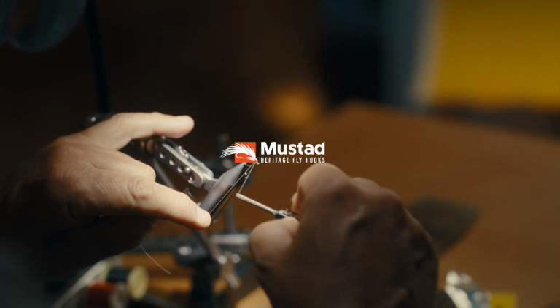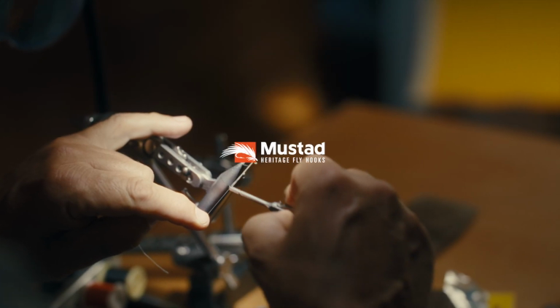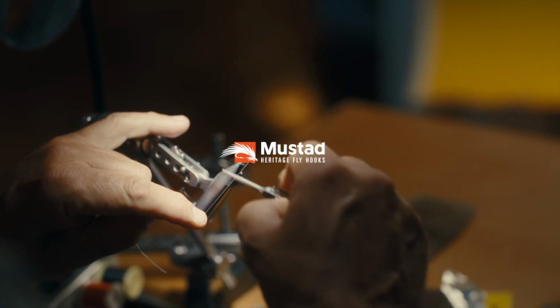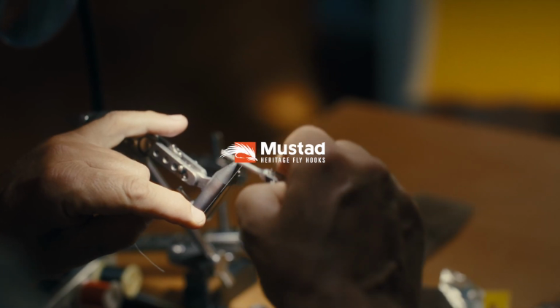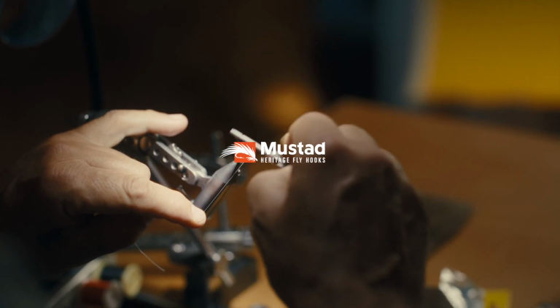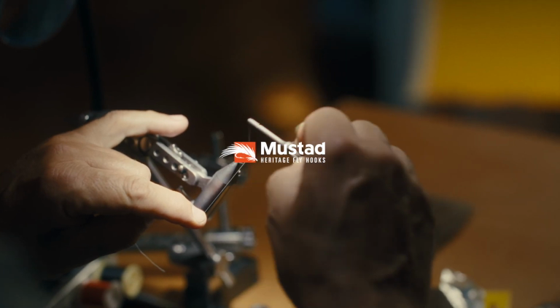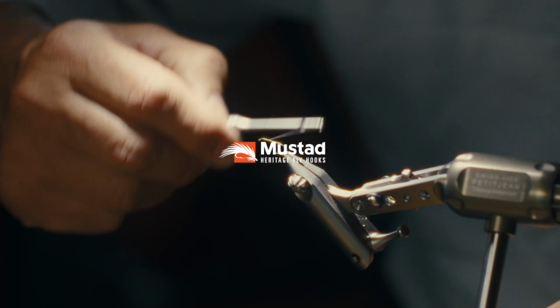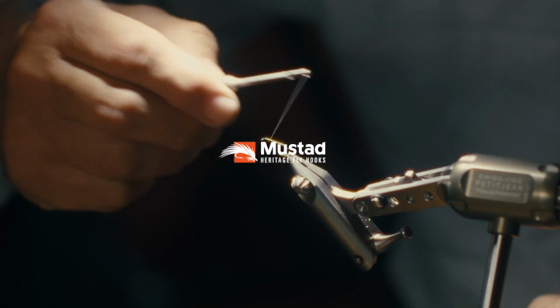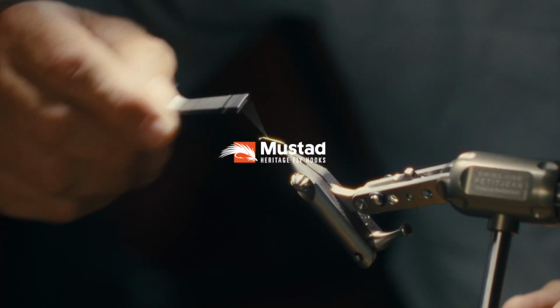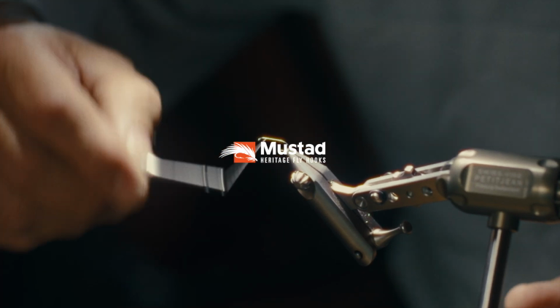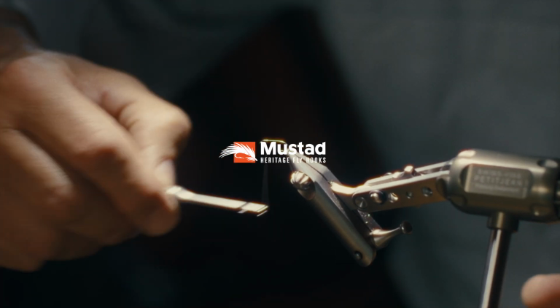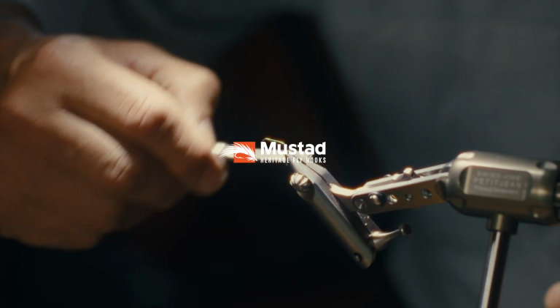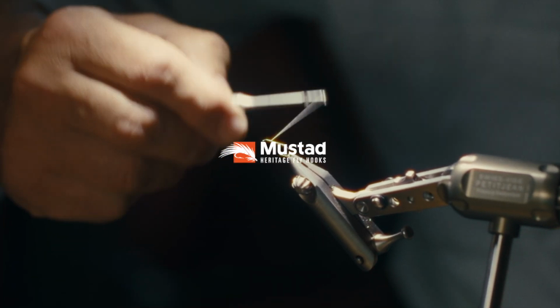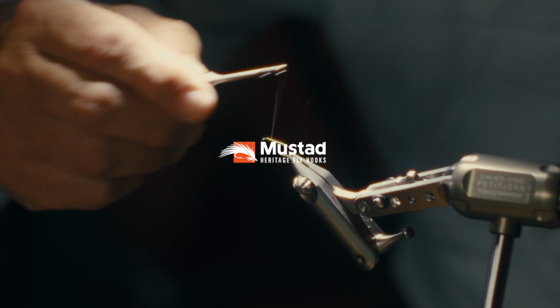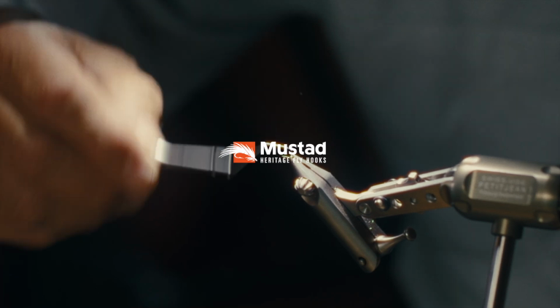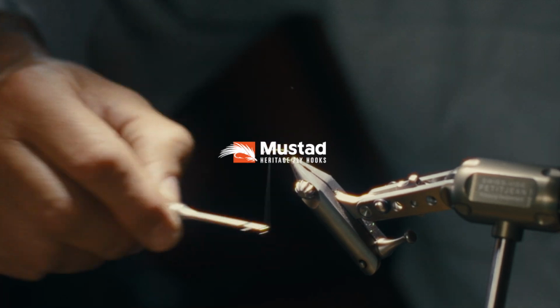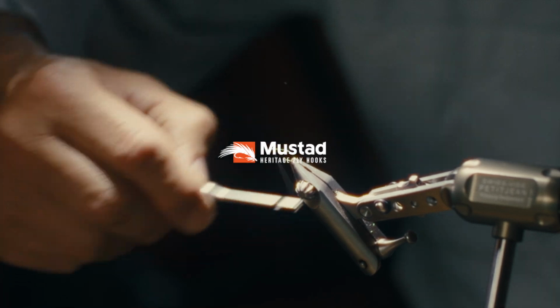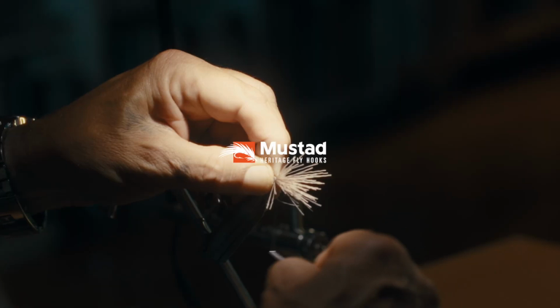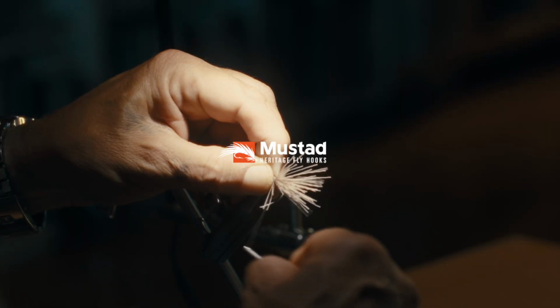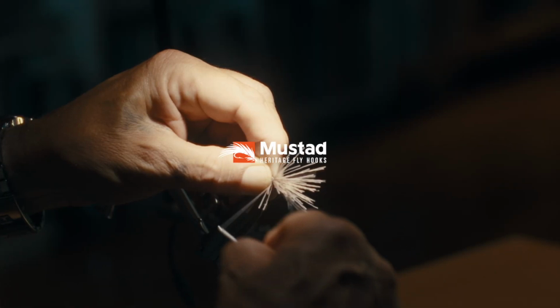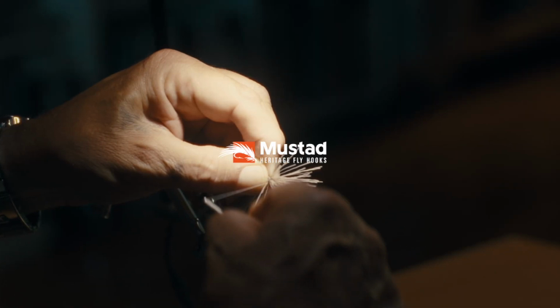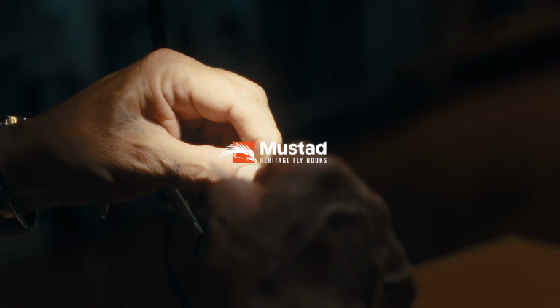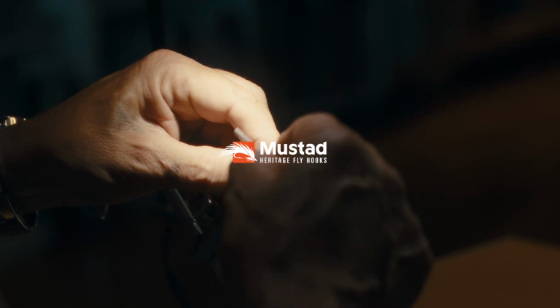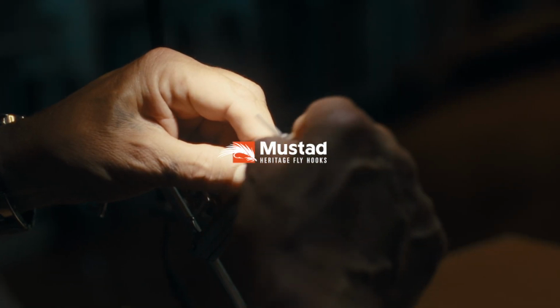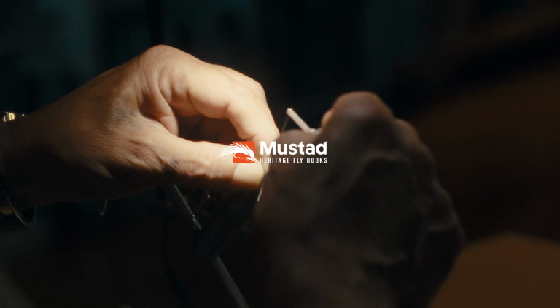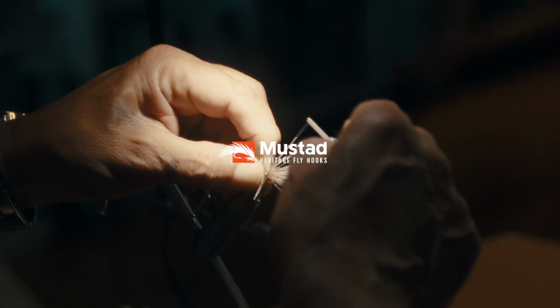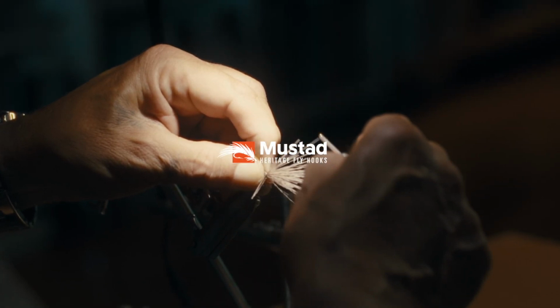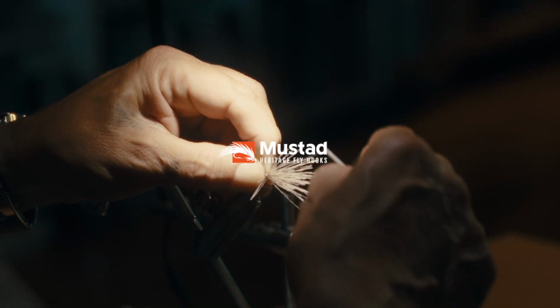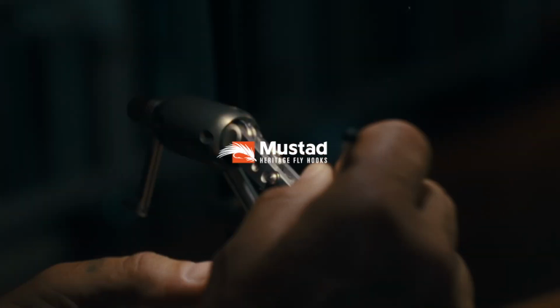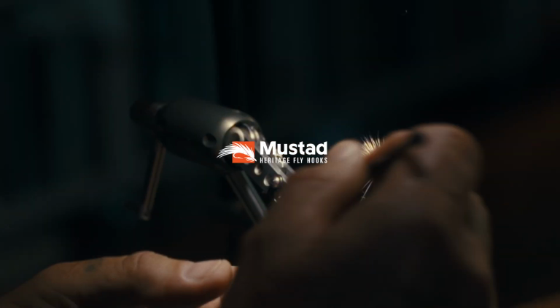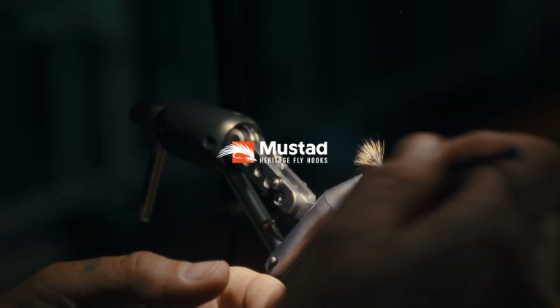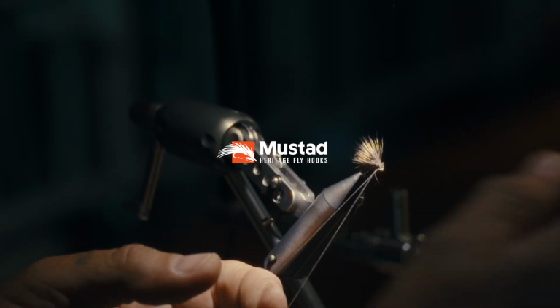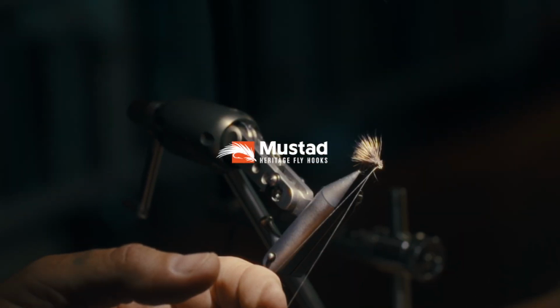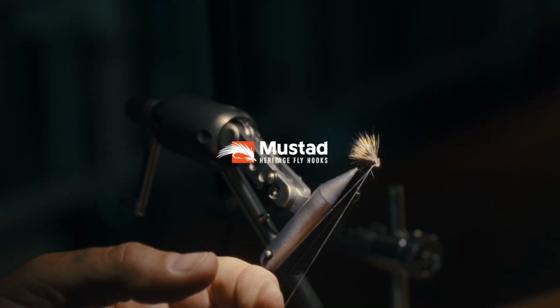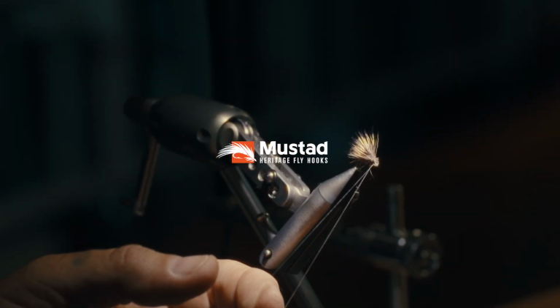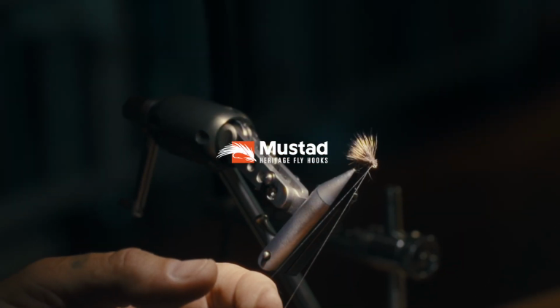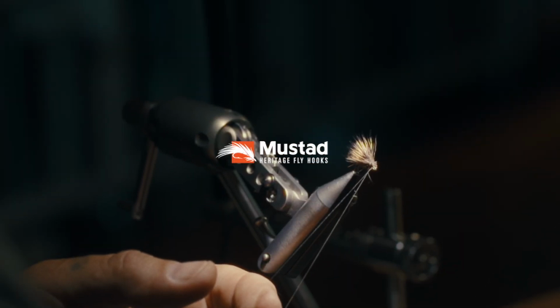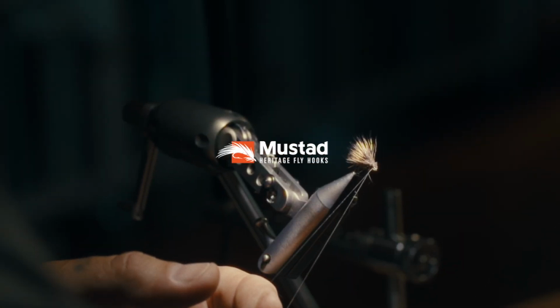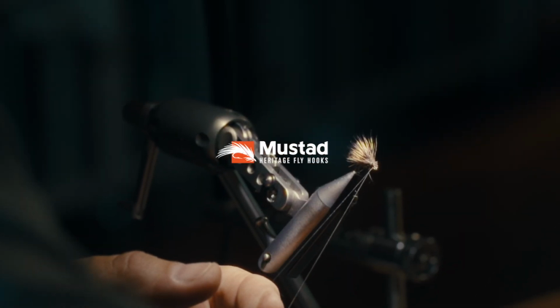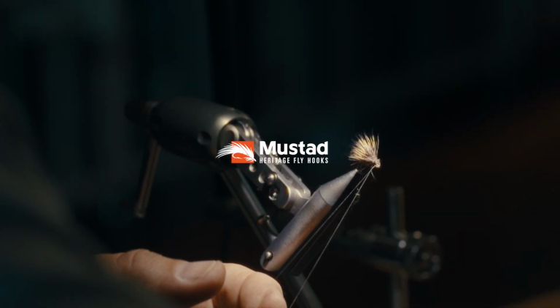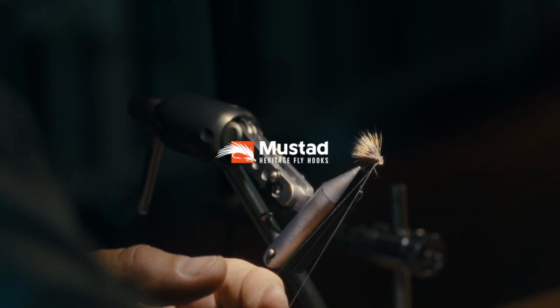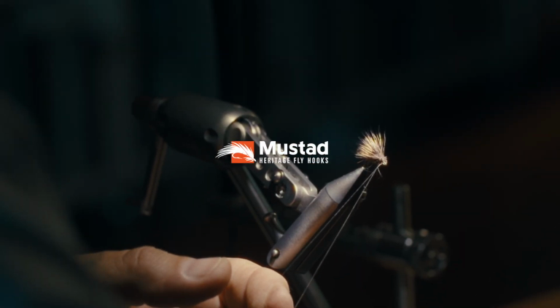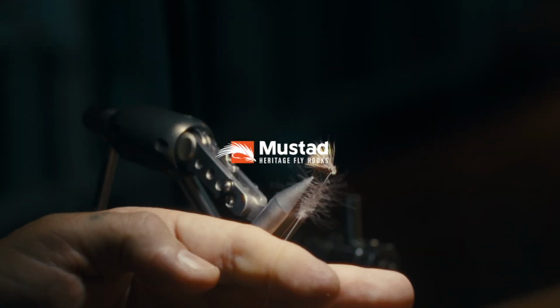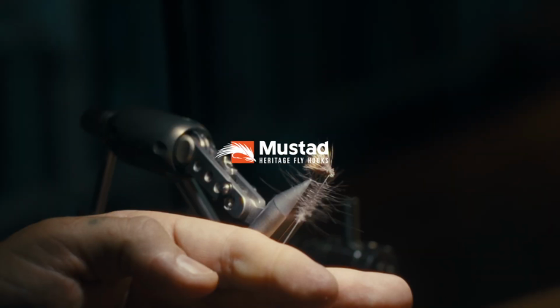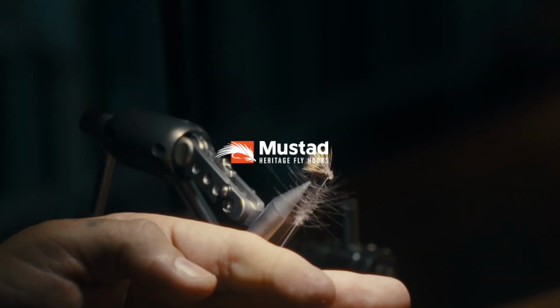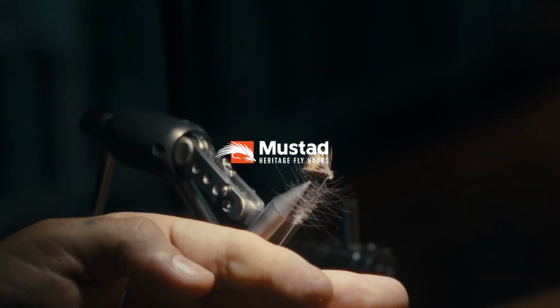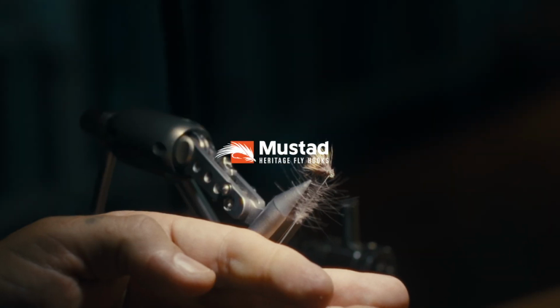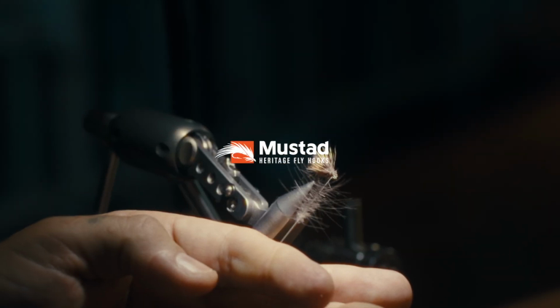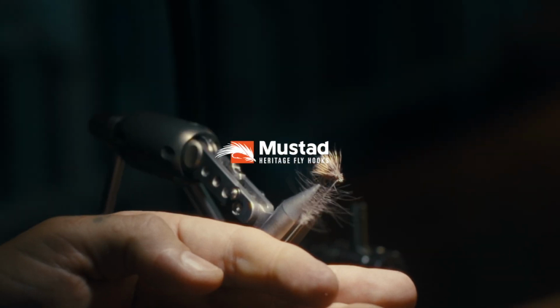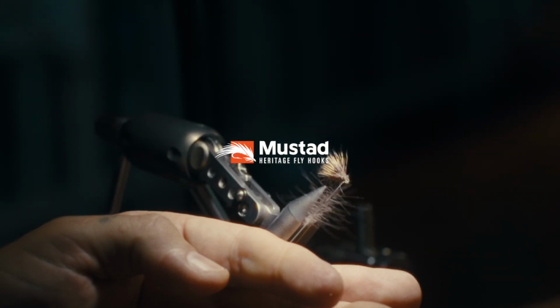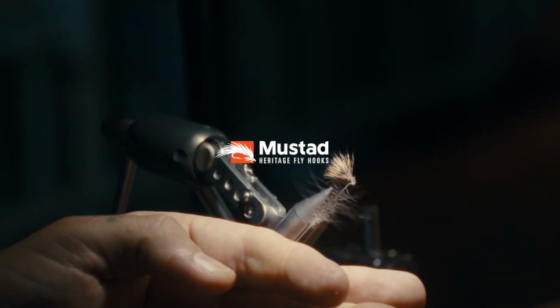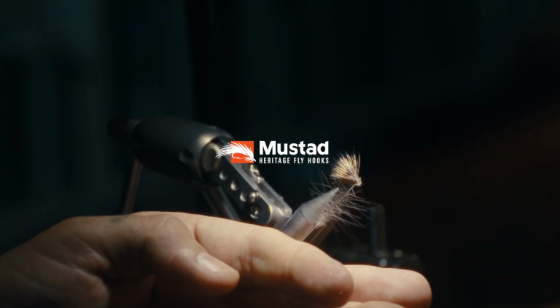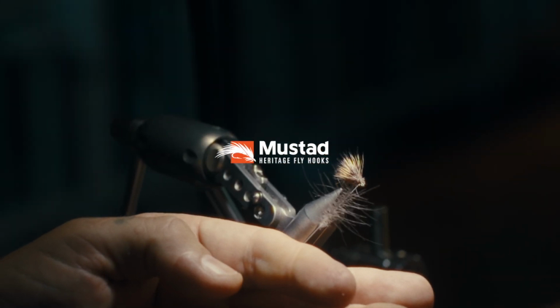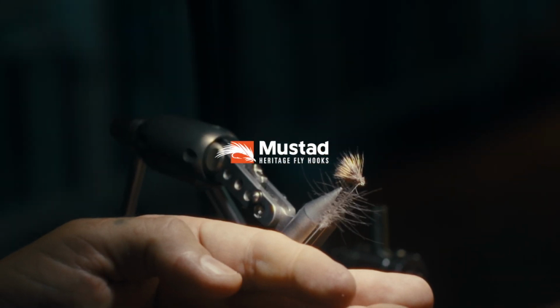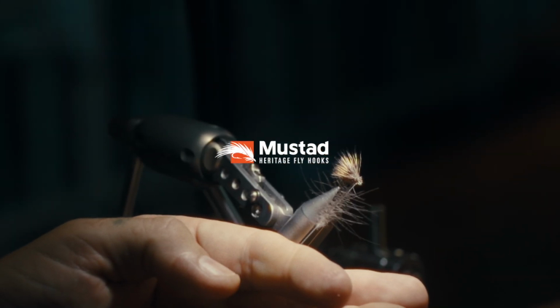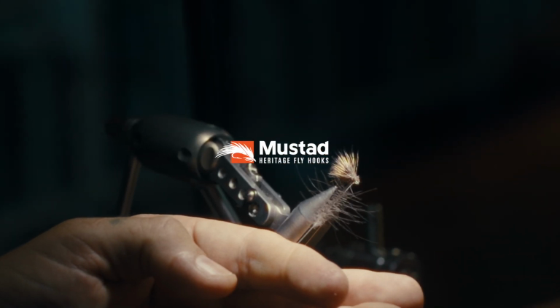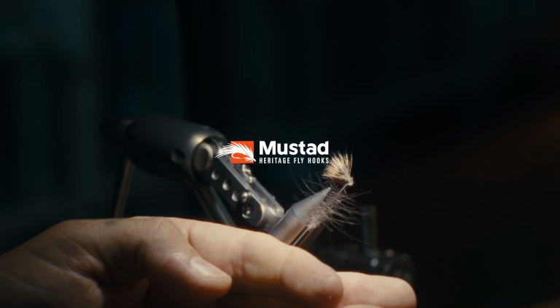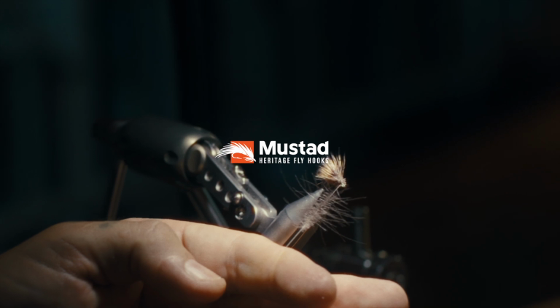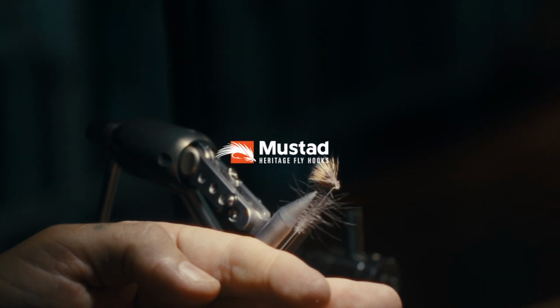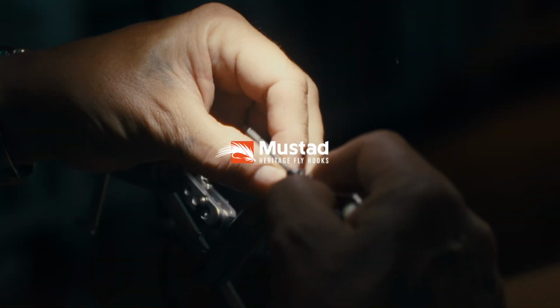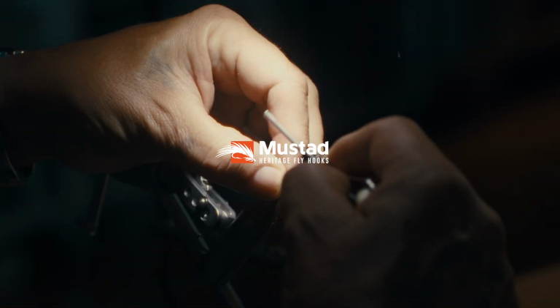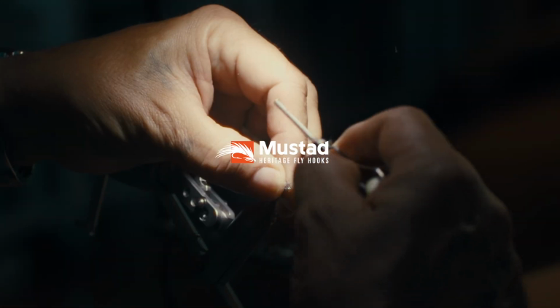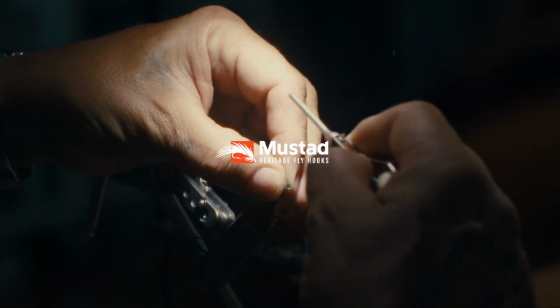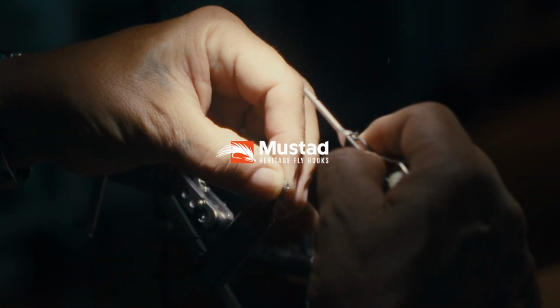Introducing the new heritage series from Mustad. Our heritage, your legacy.